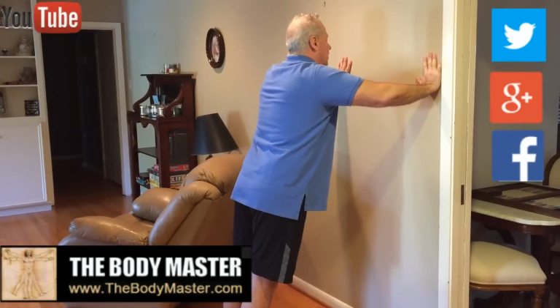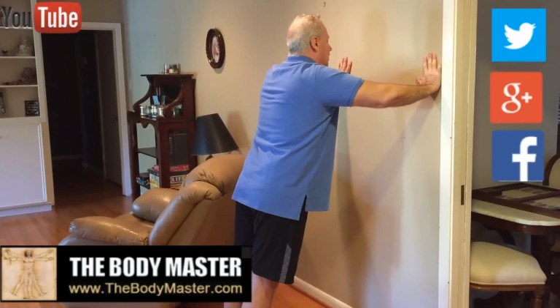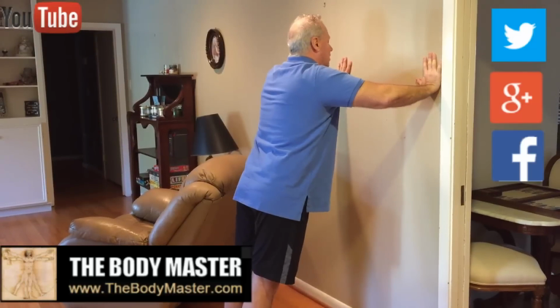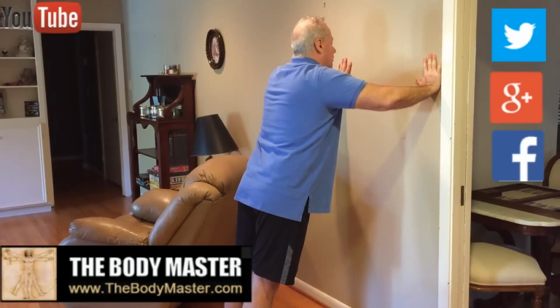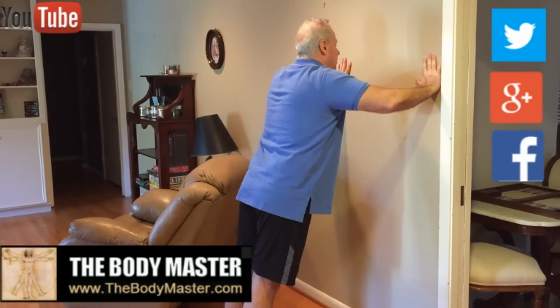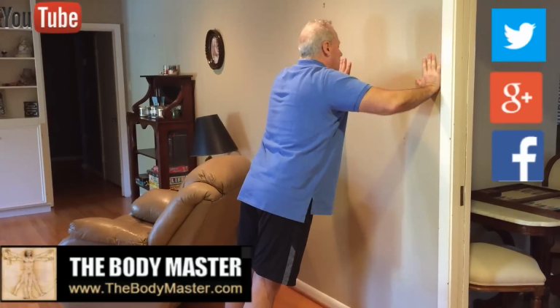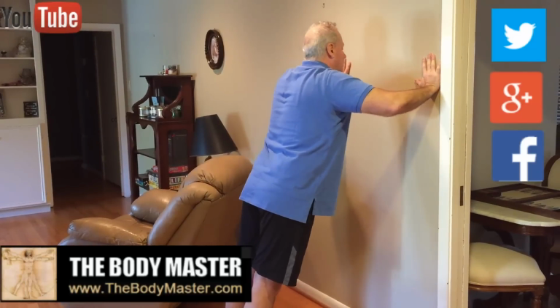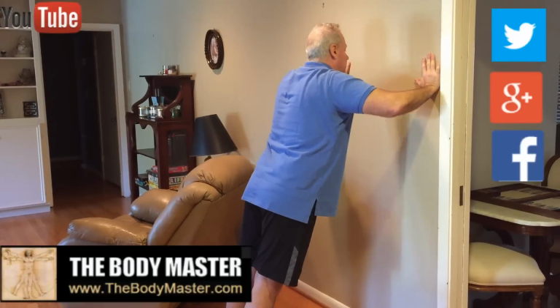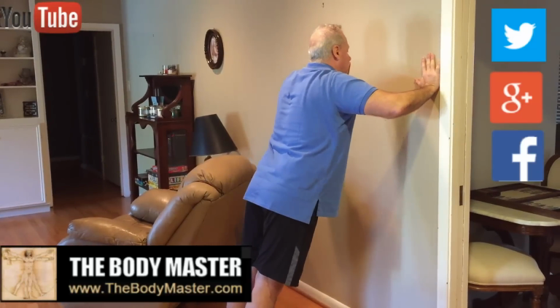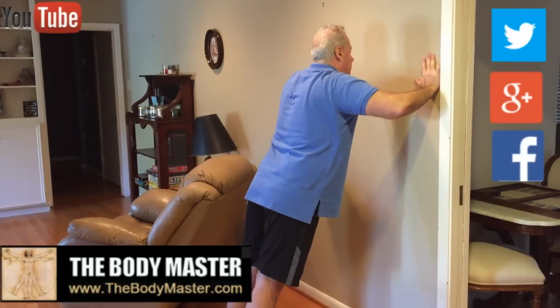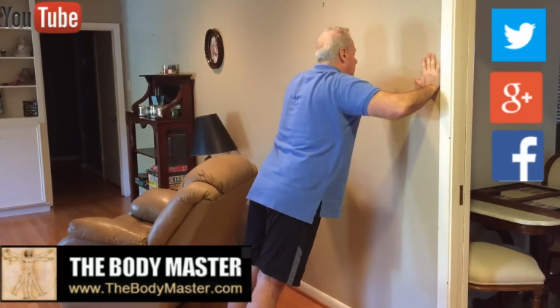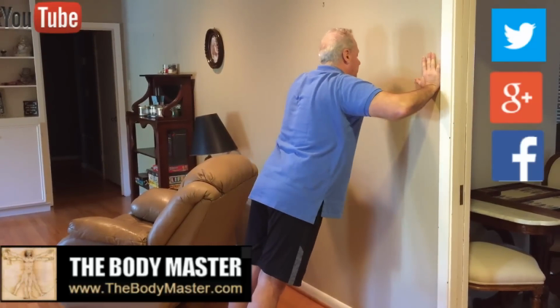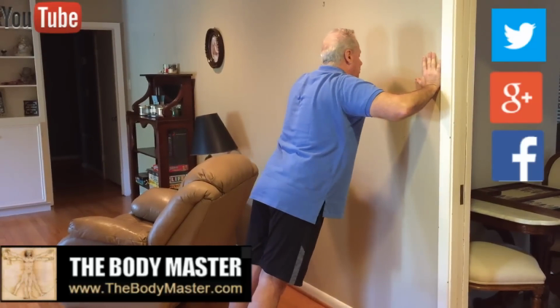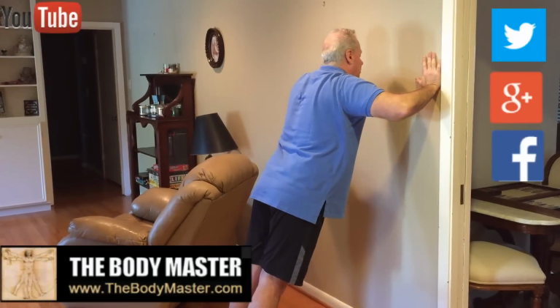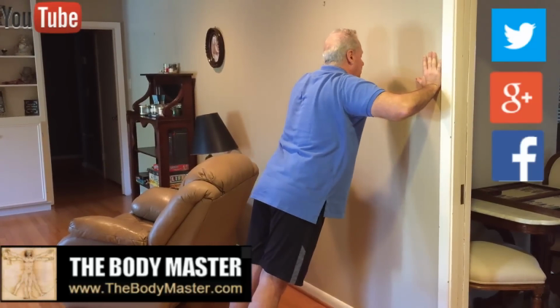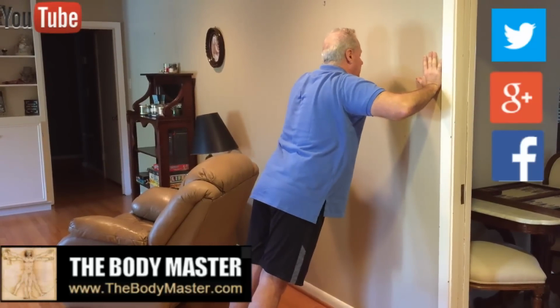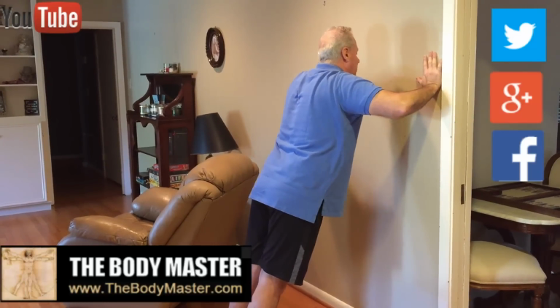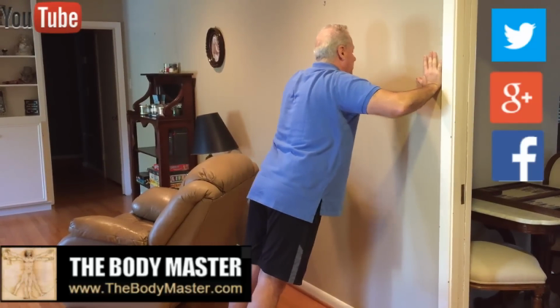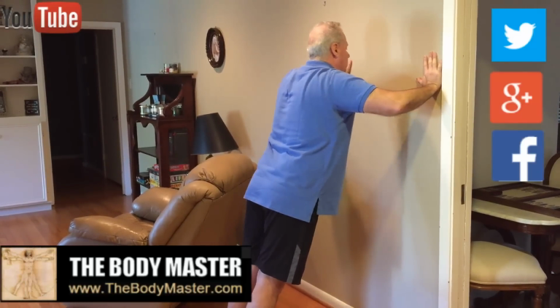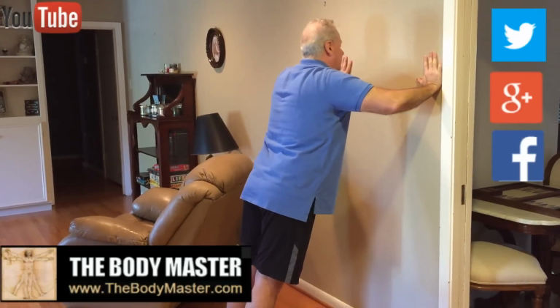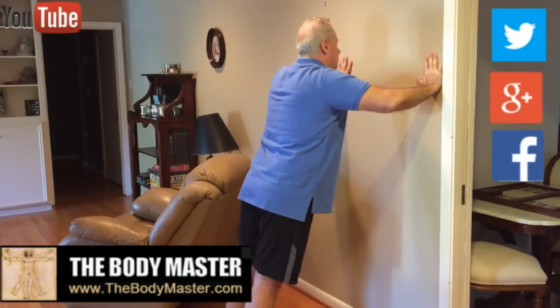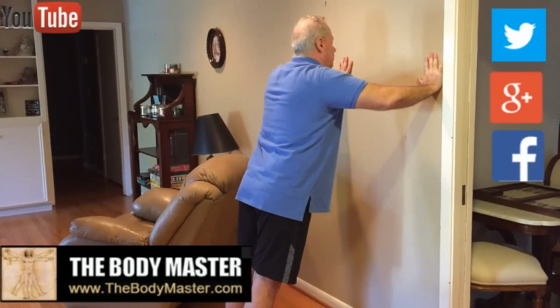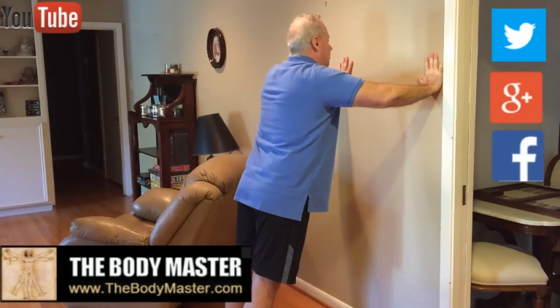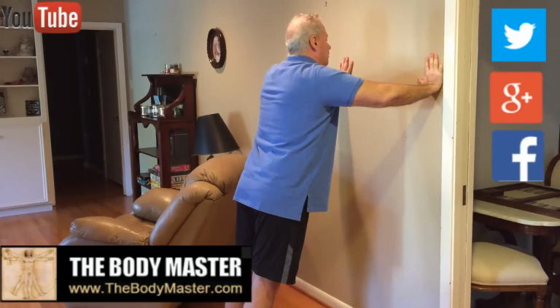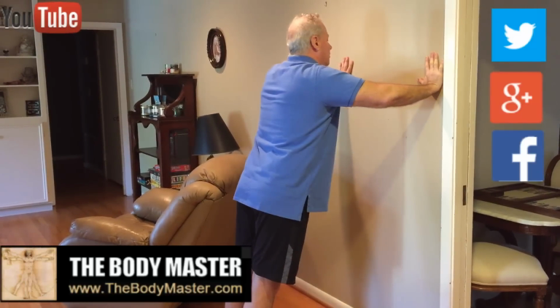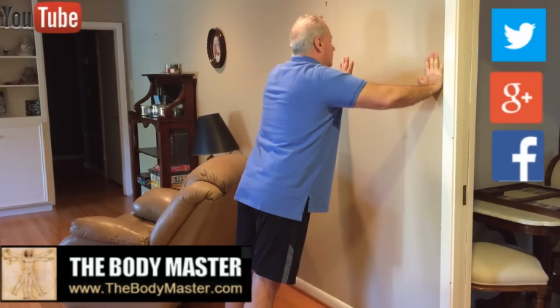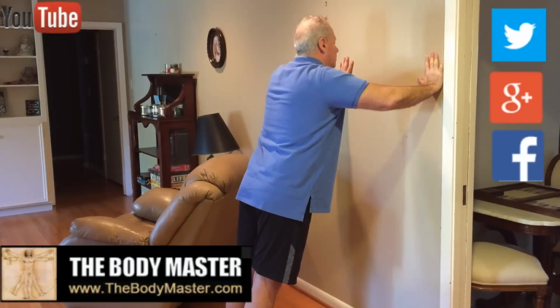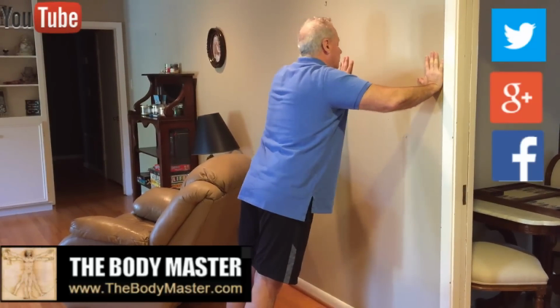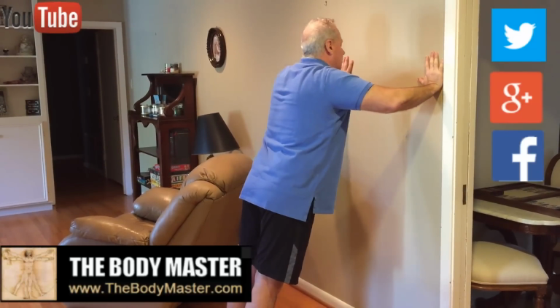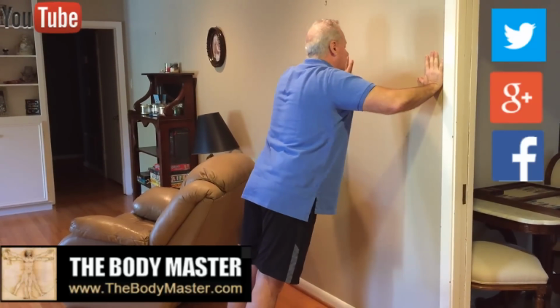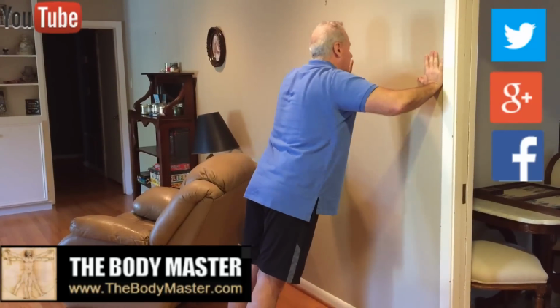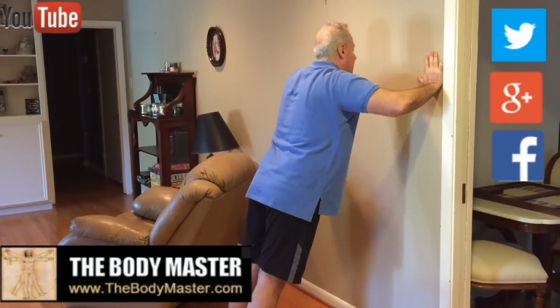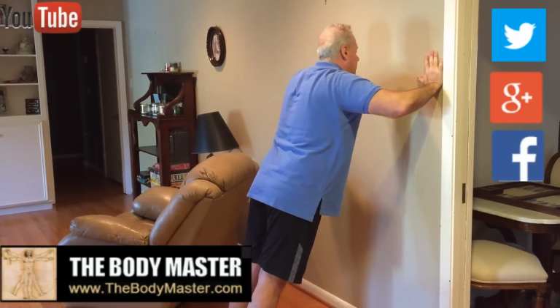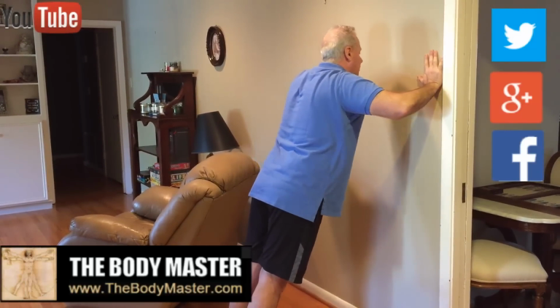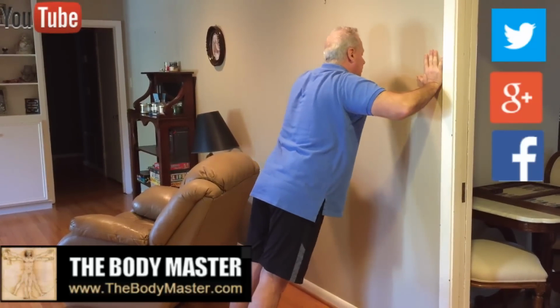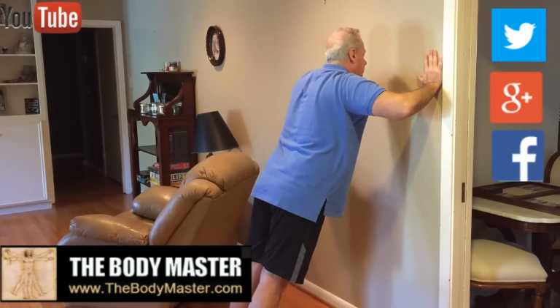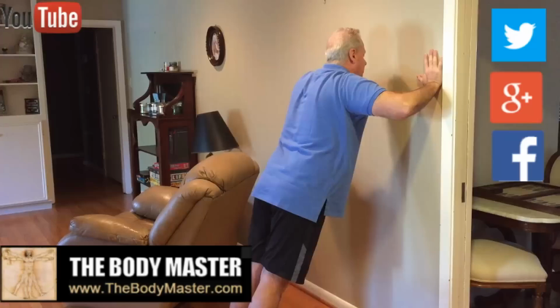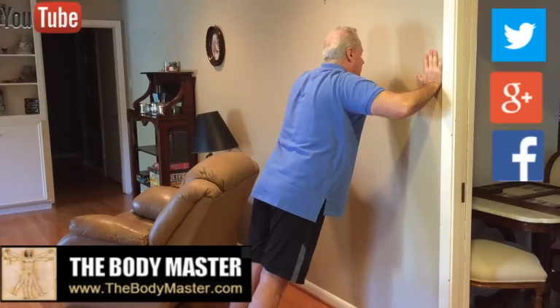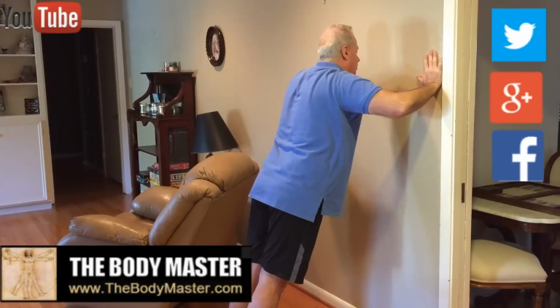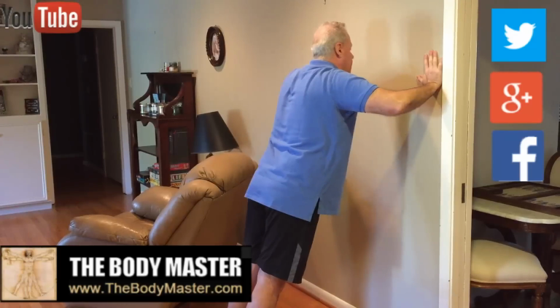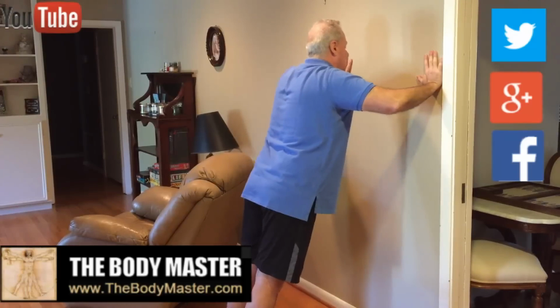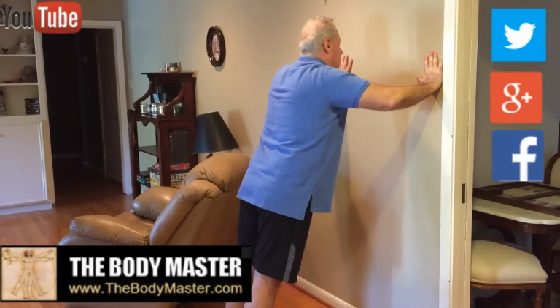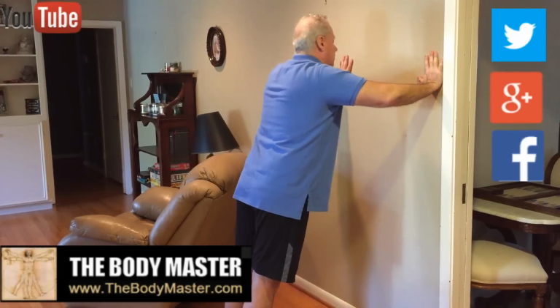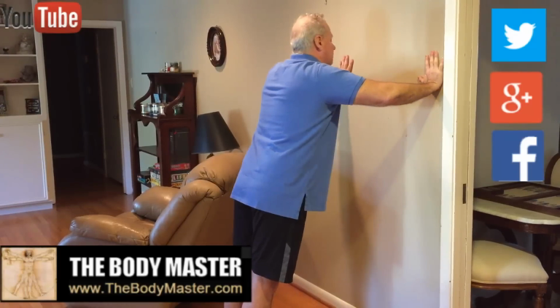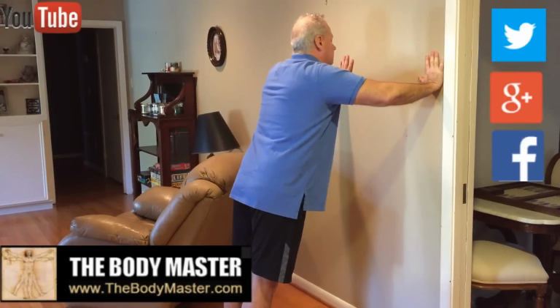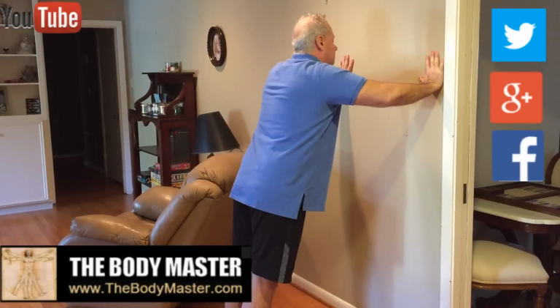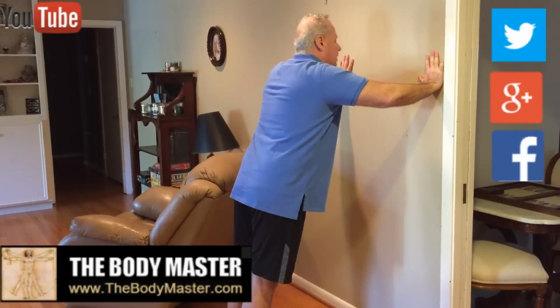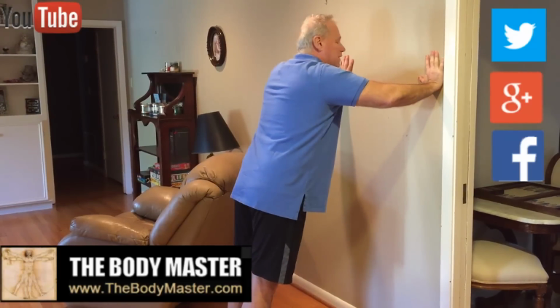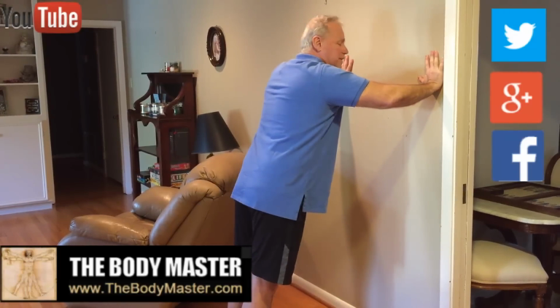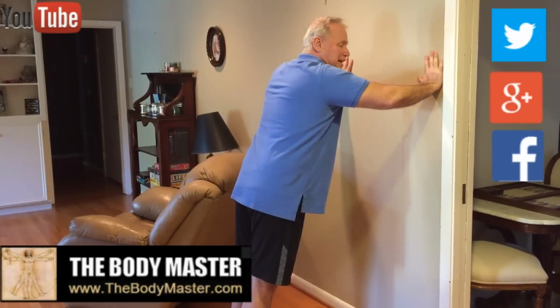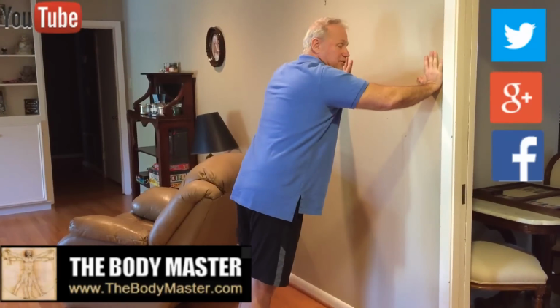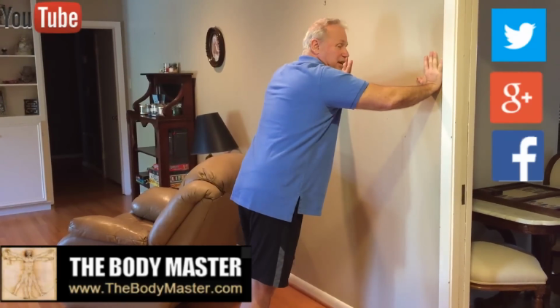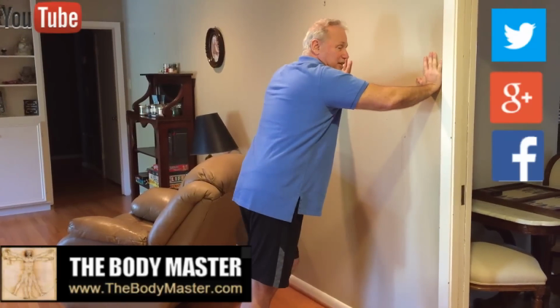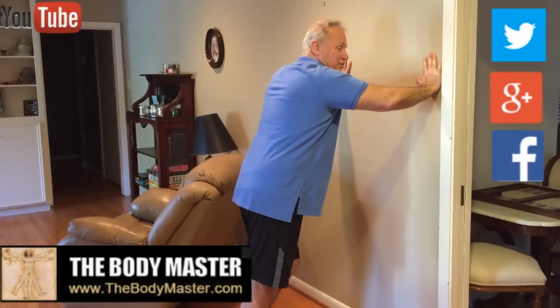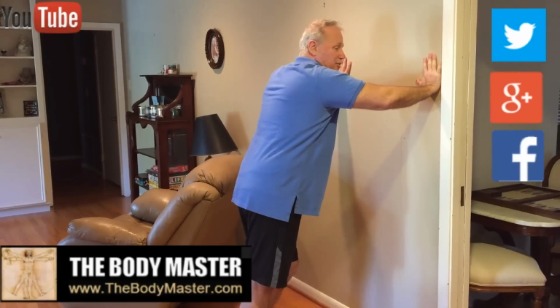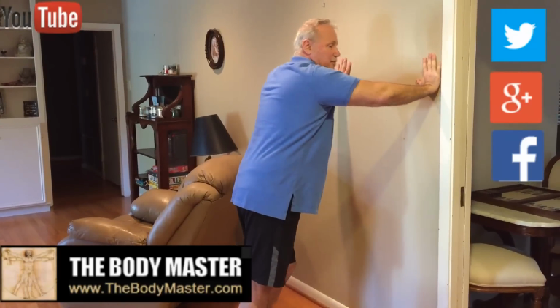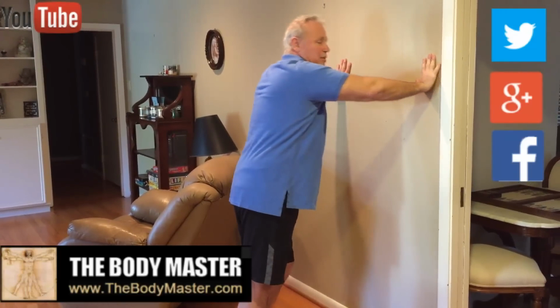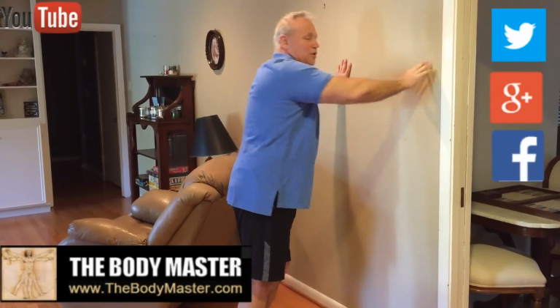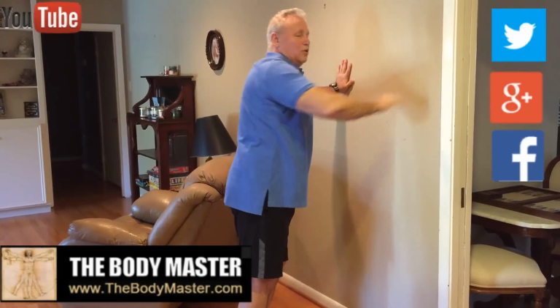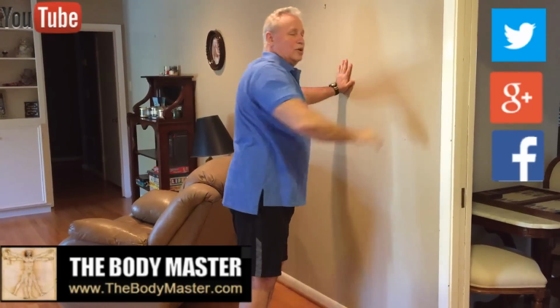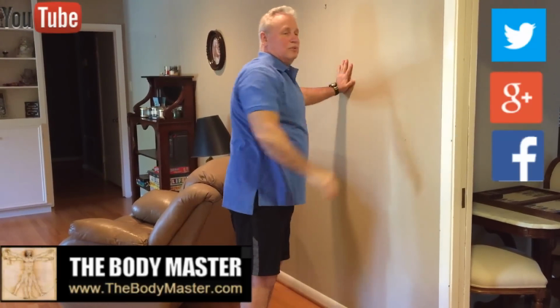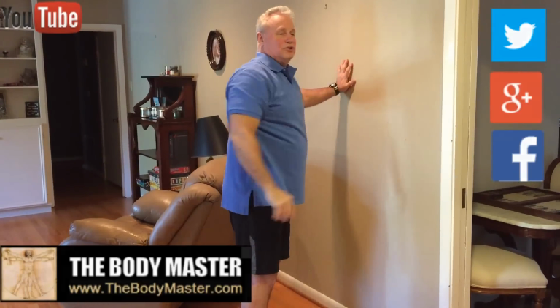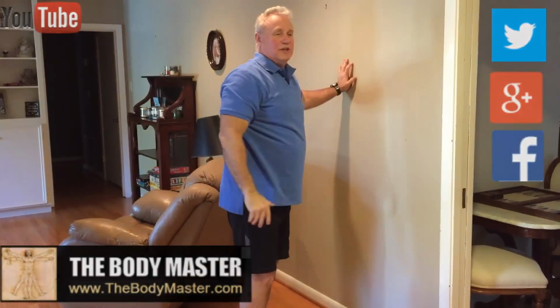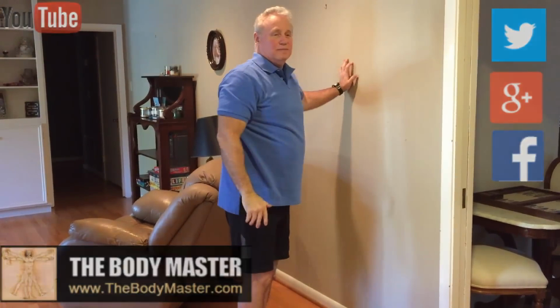Keep your shoulder blades stabilized. And come in — one, two, three, four. One, two. One, two, three, four. One, two. That's how you do a wall push-up.